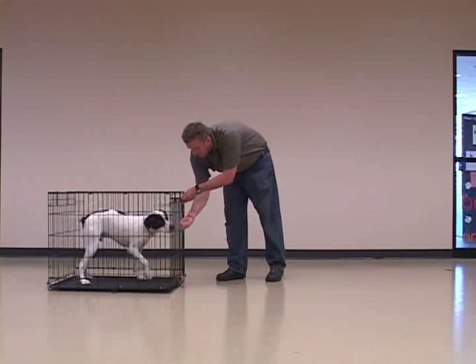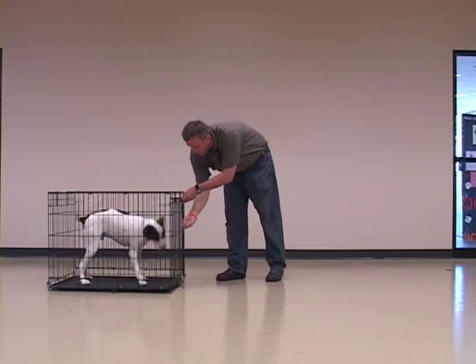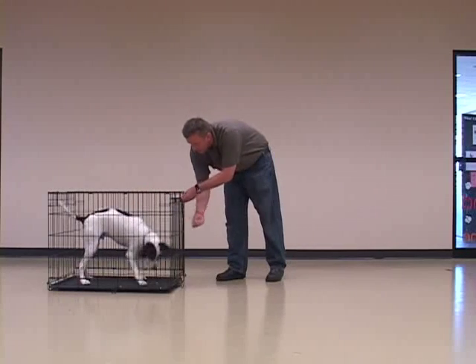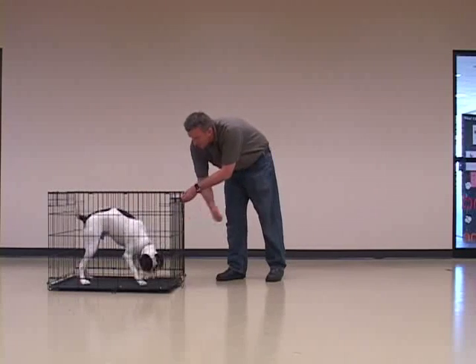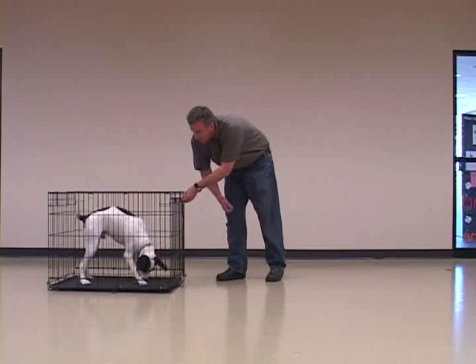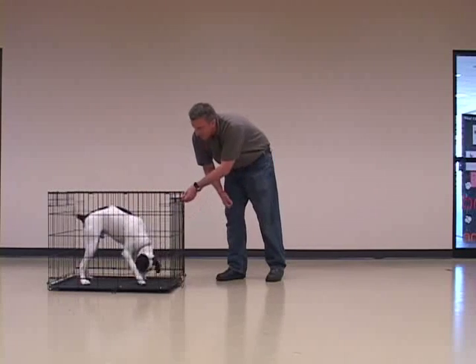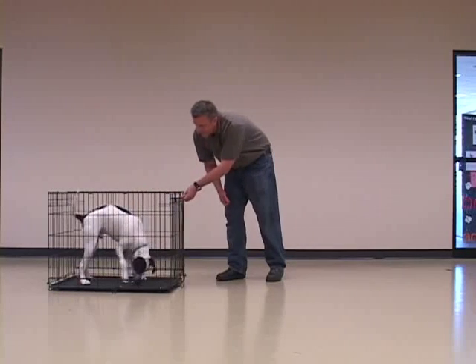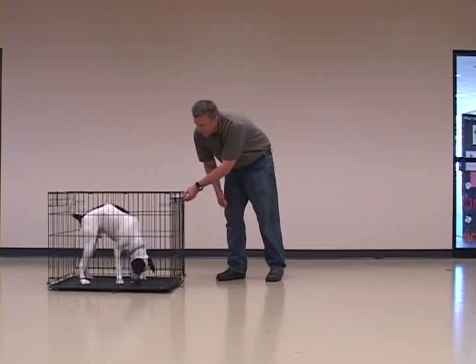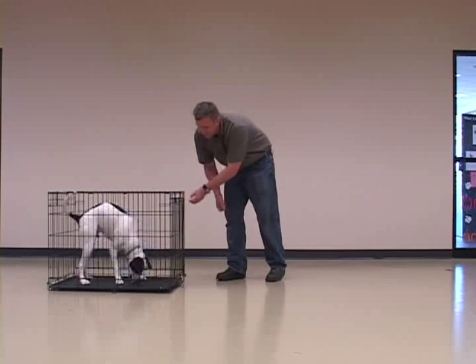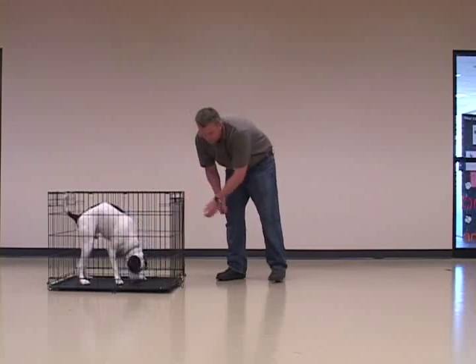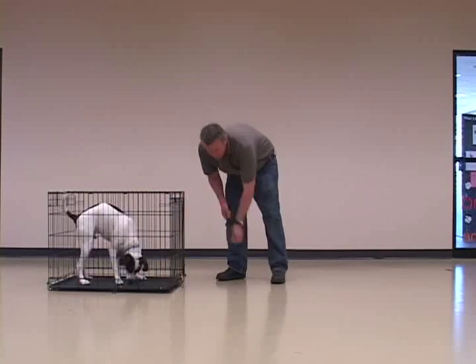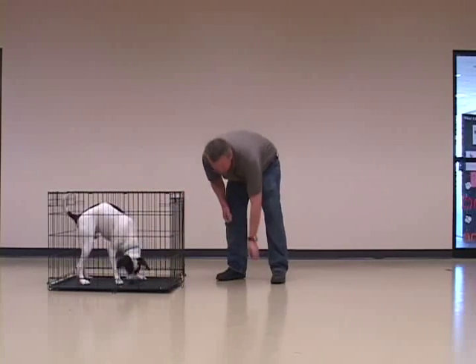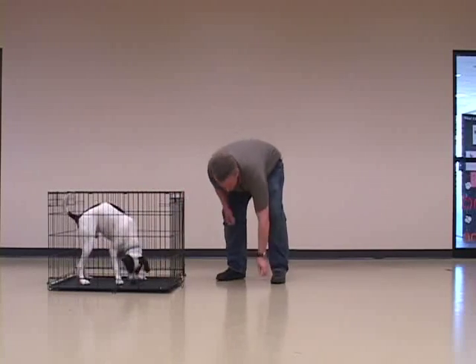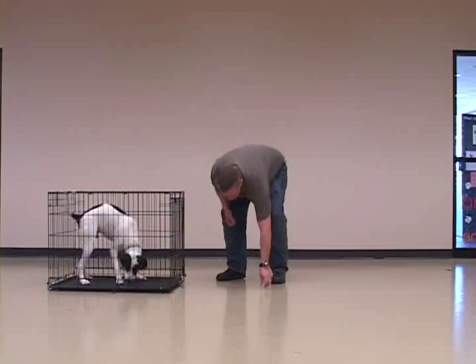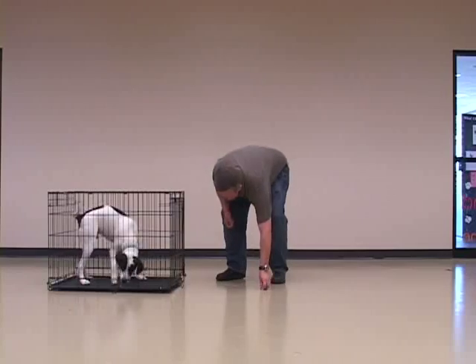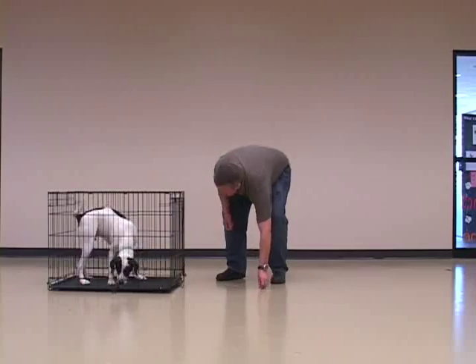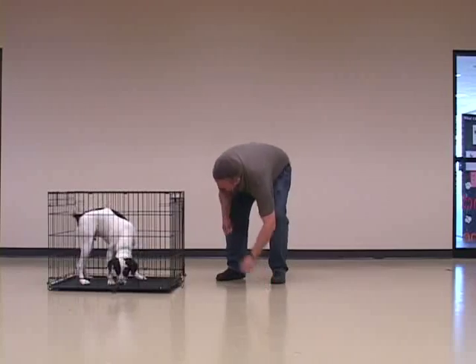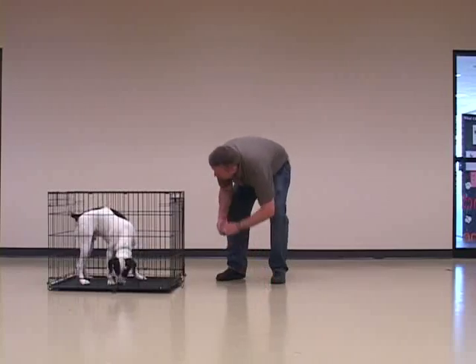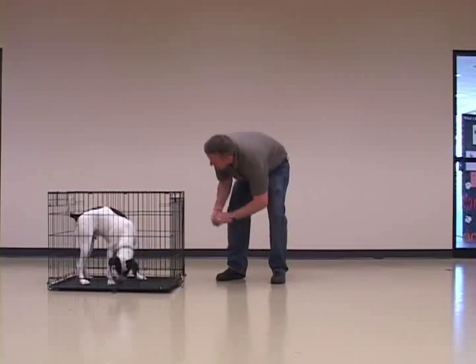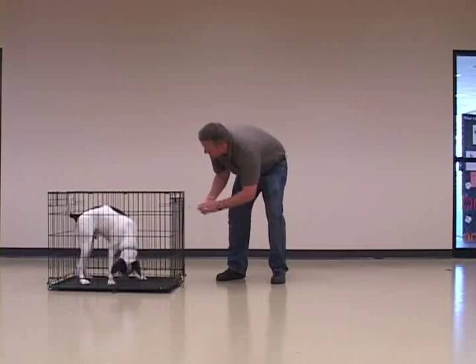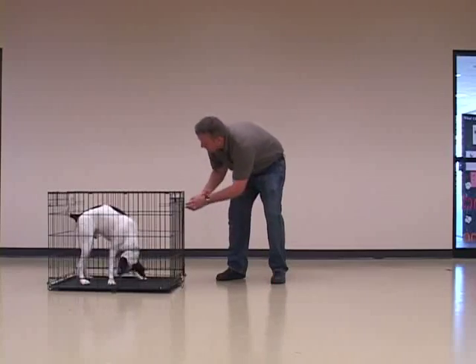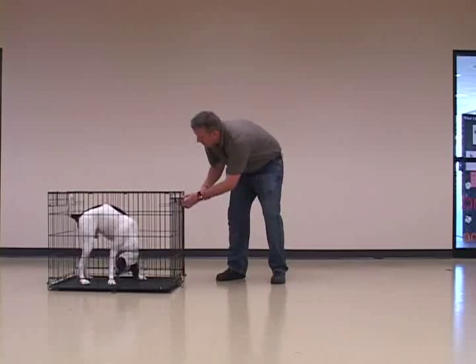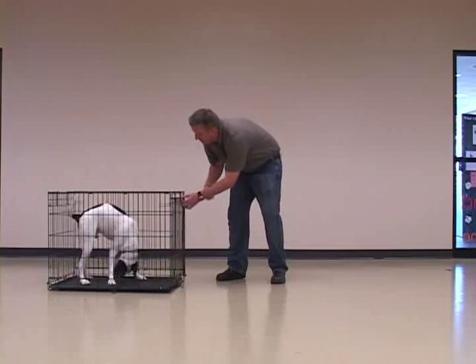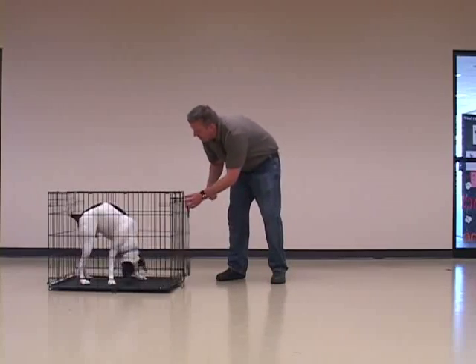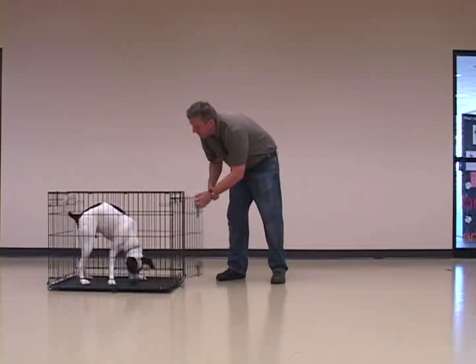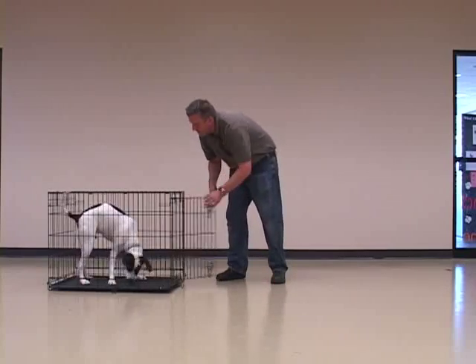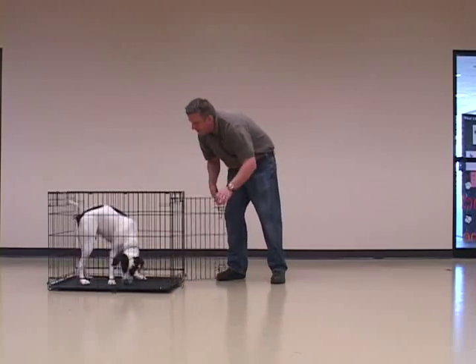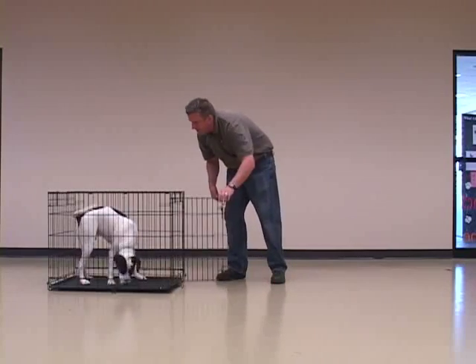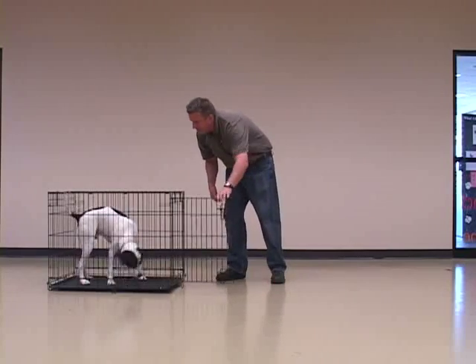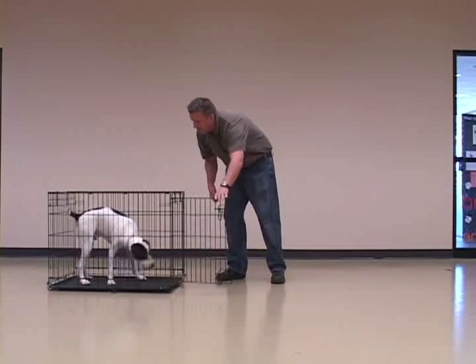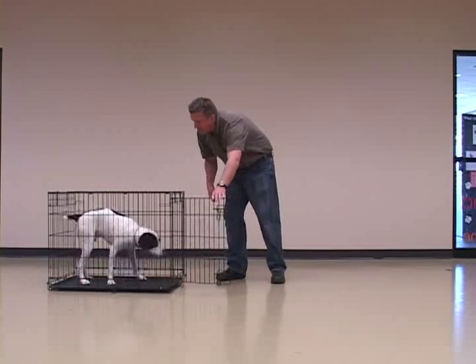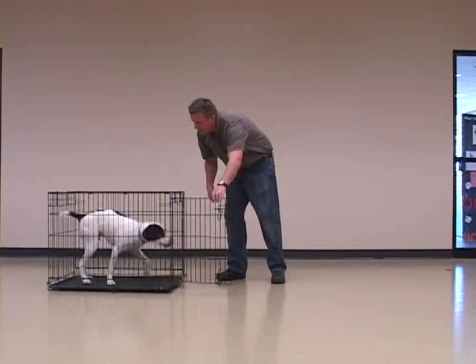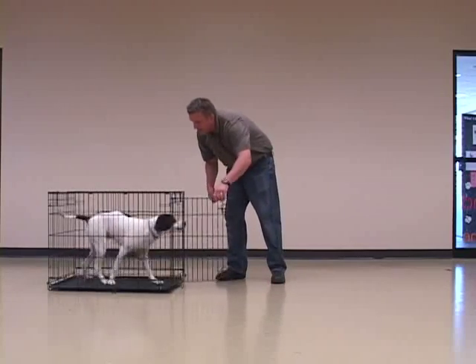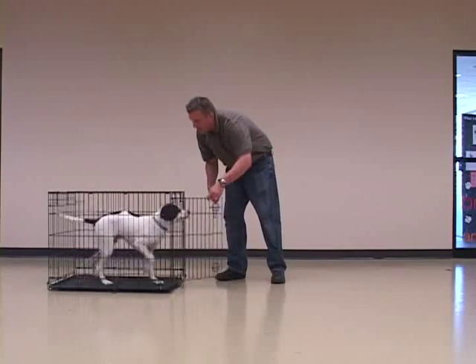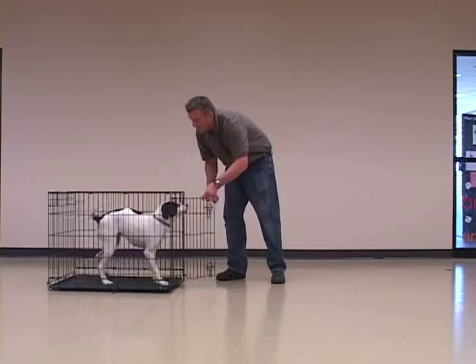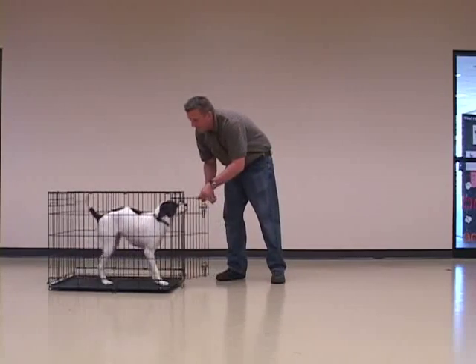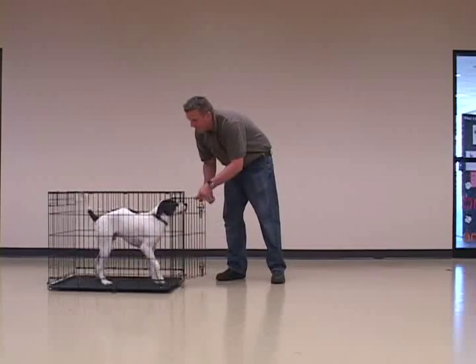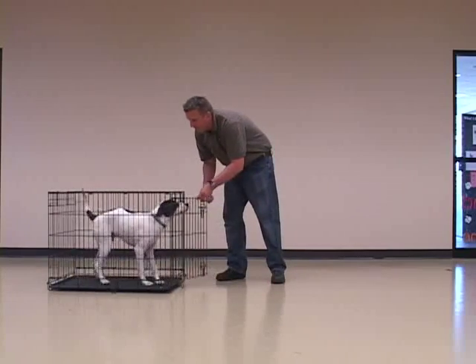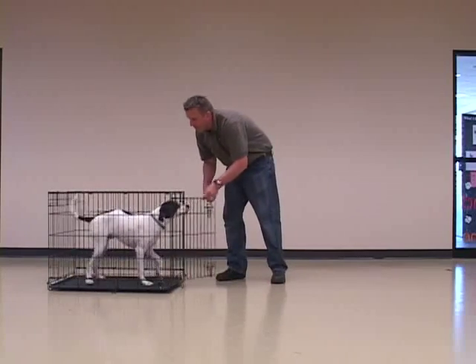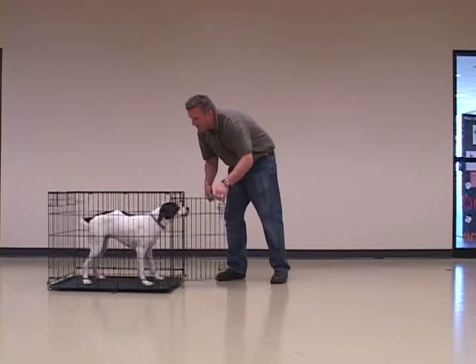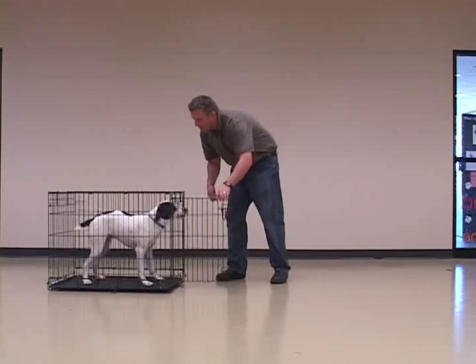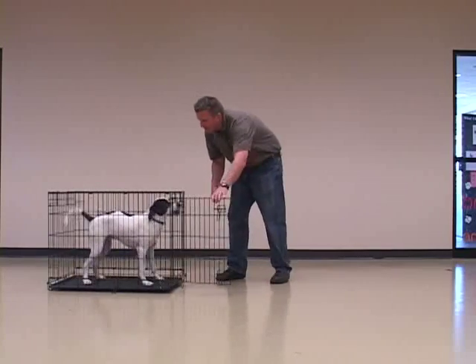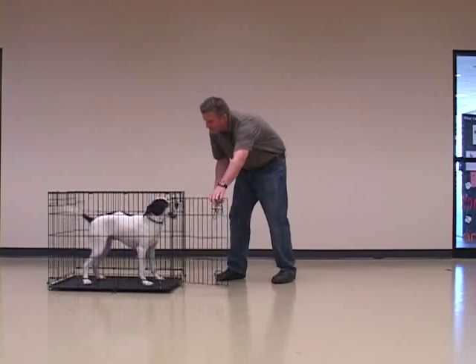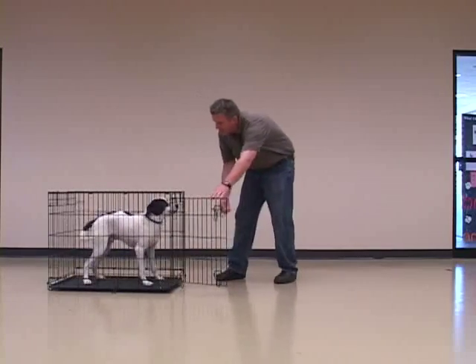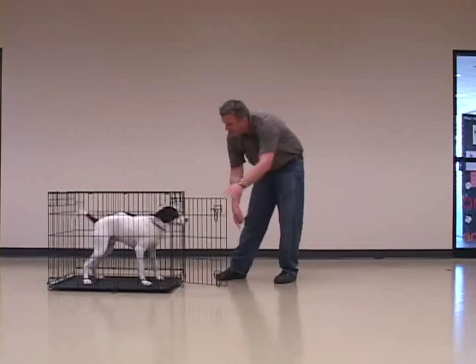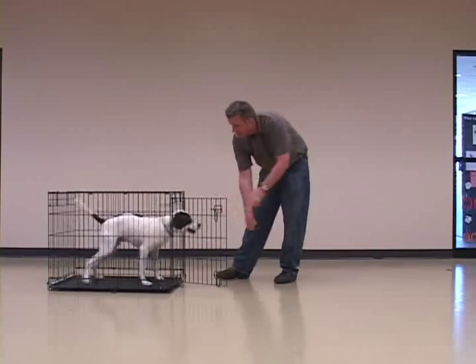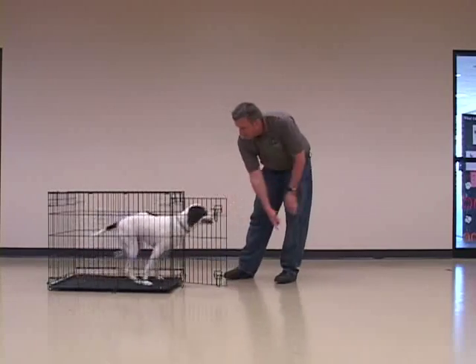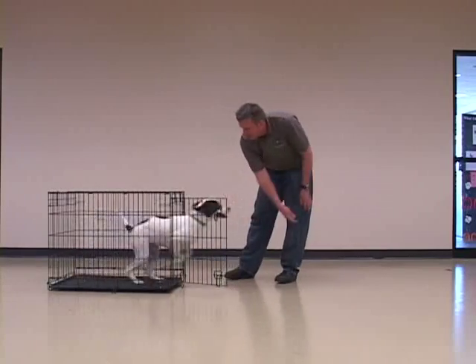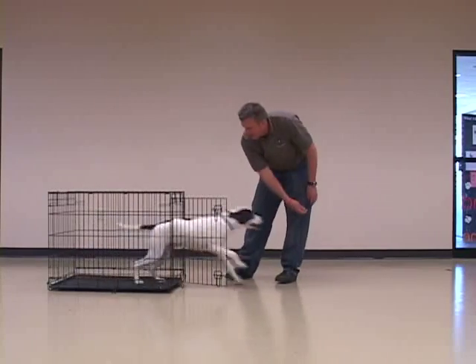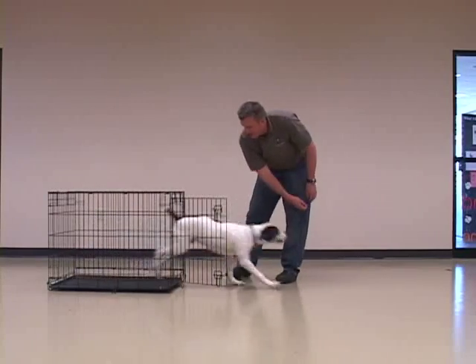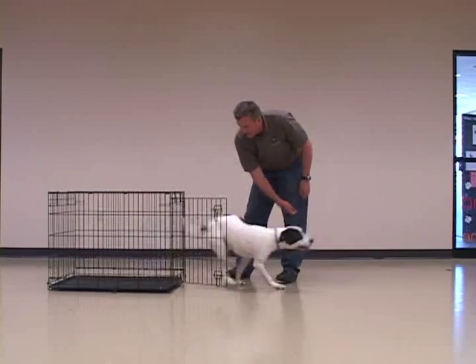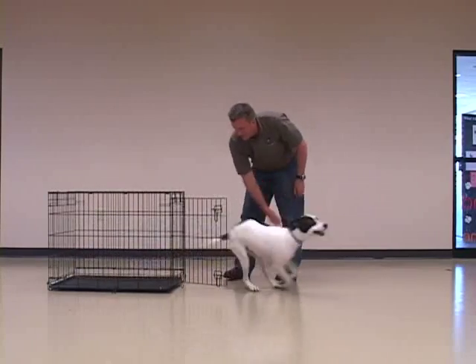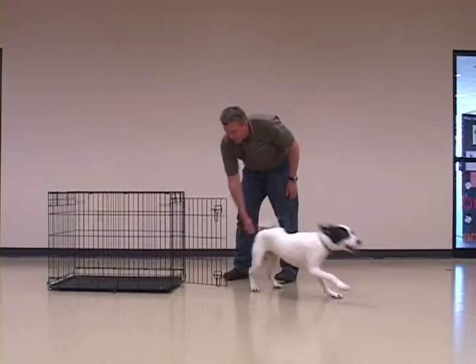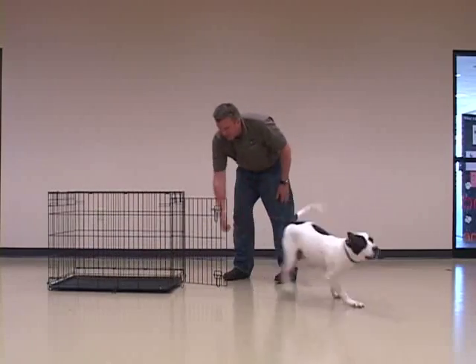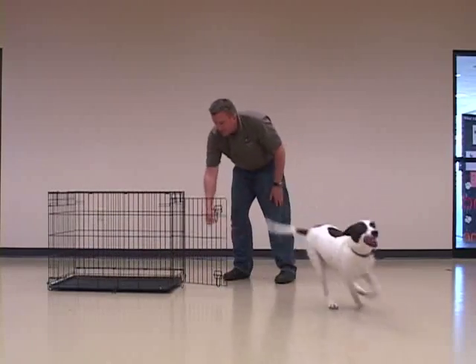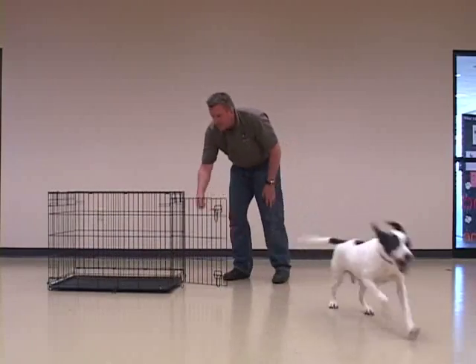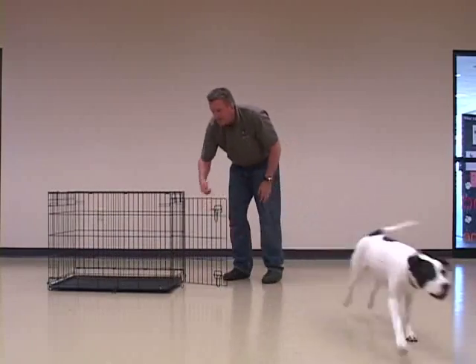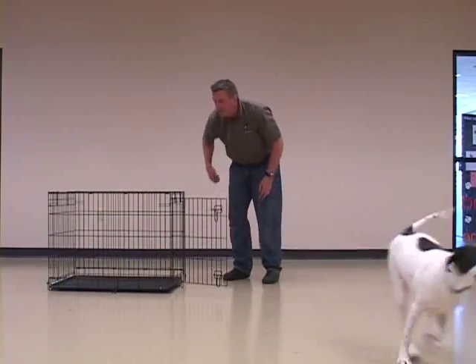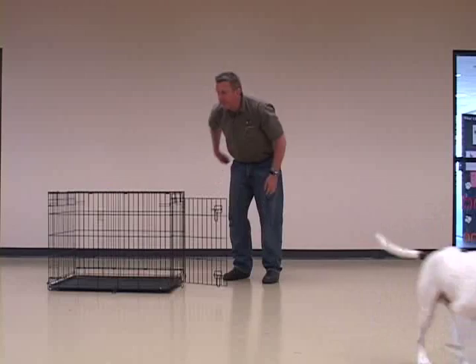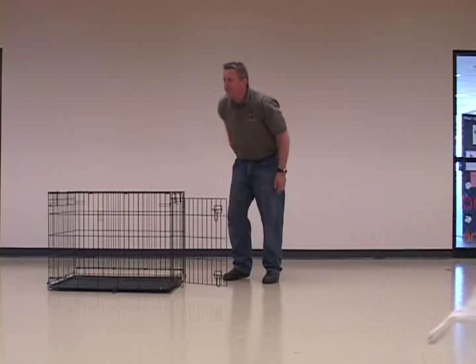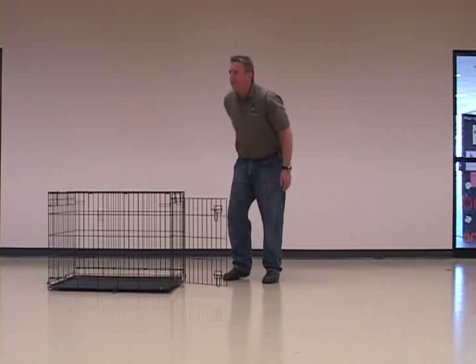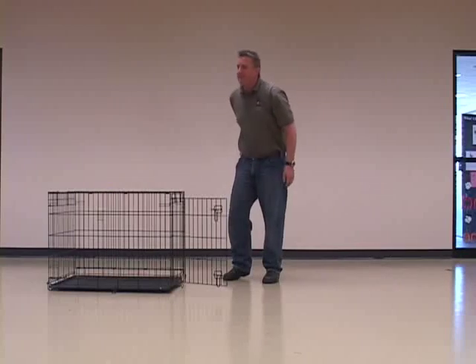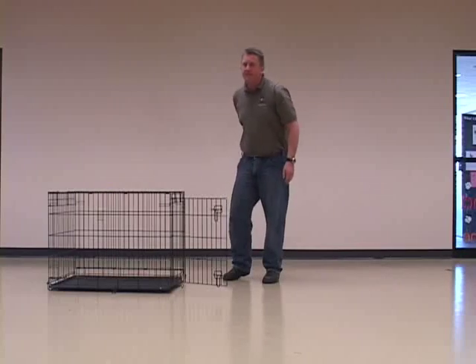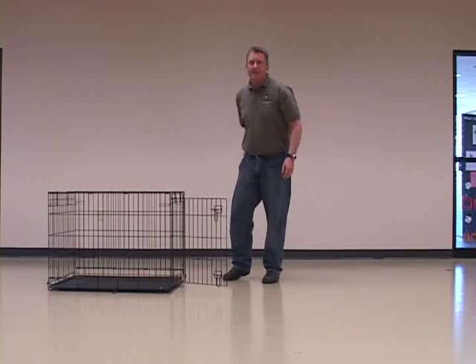Roddick develops a comfort level with short sessions in the crate, even sitting on a cue from Mick before being called out of the crate.